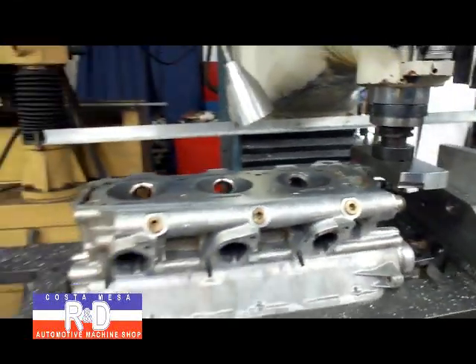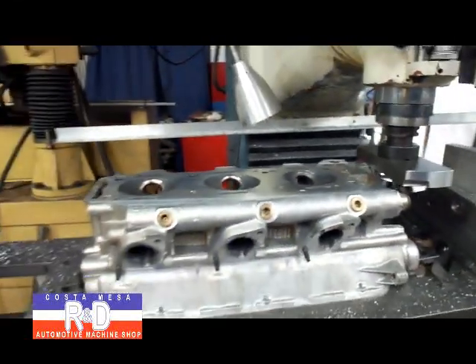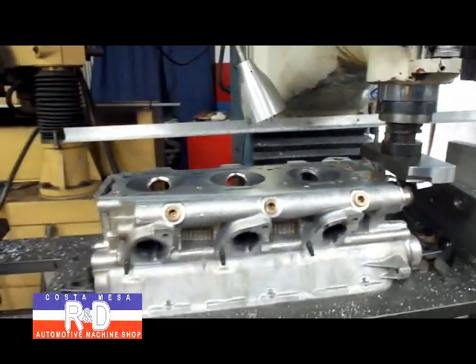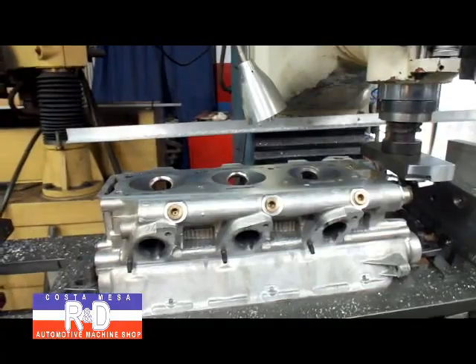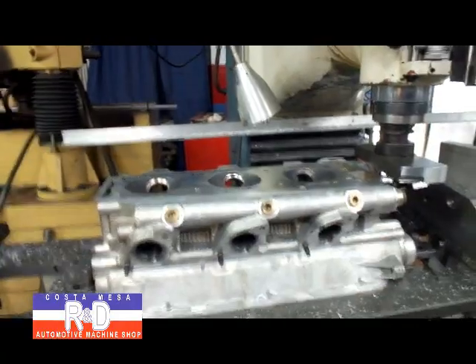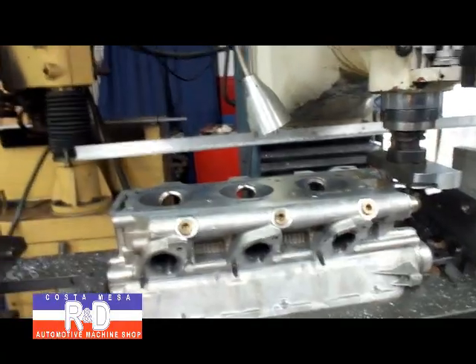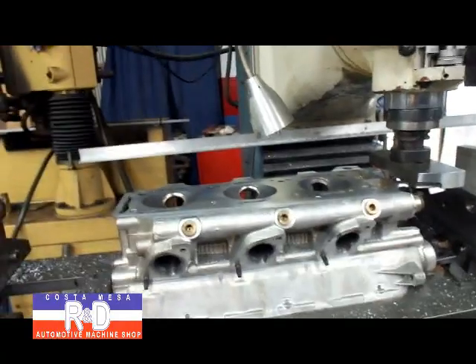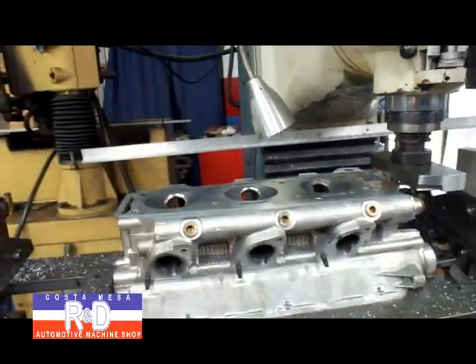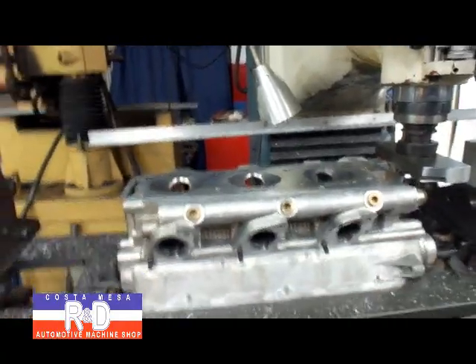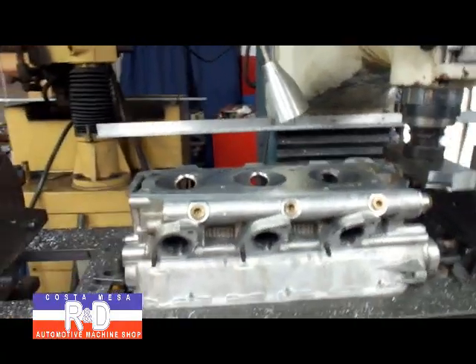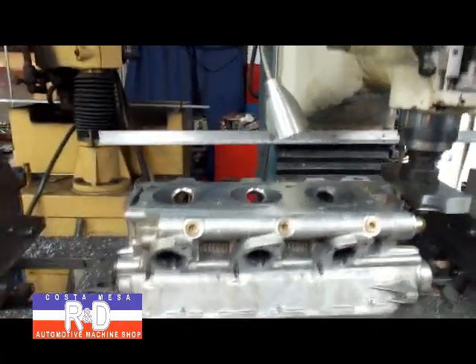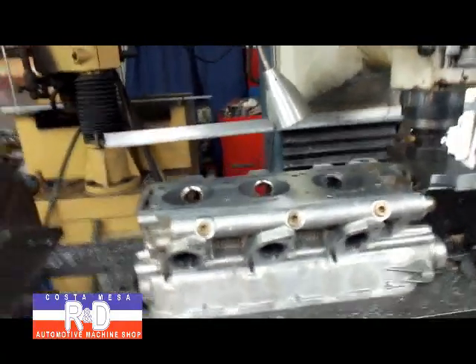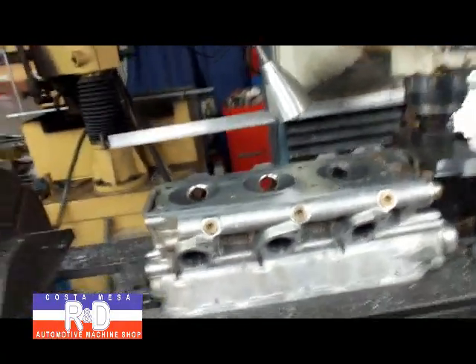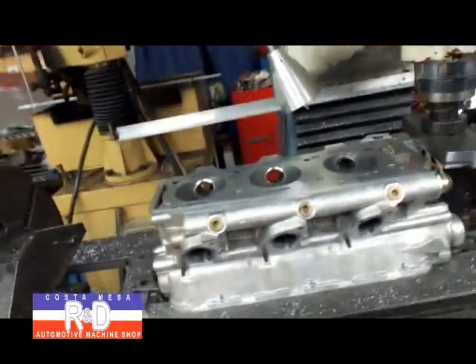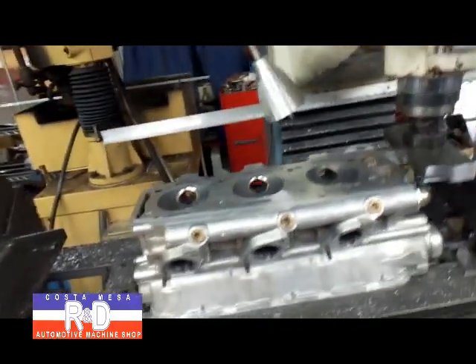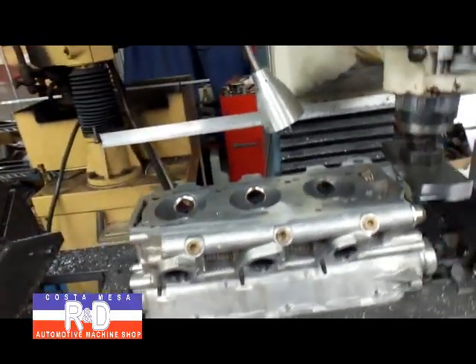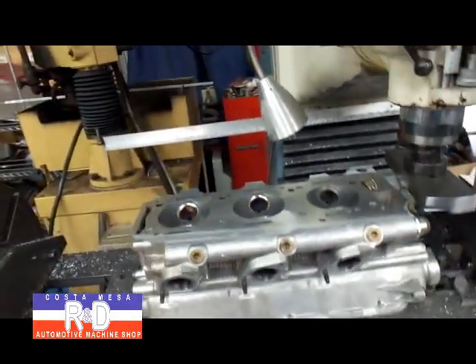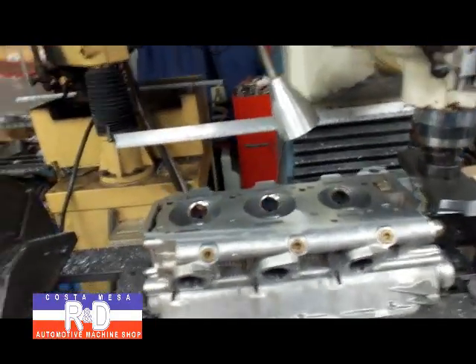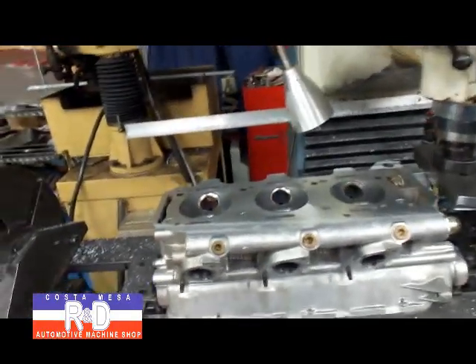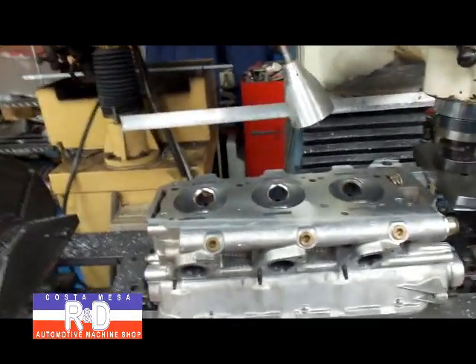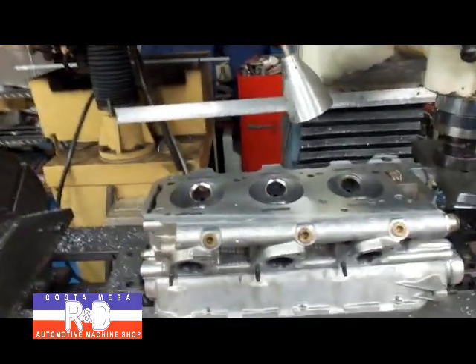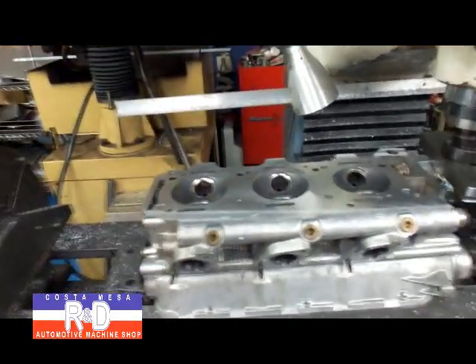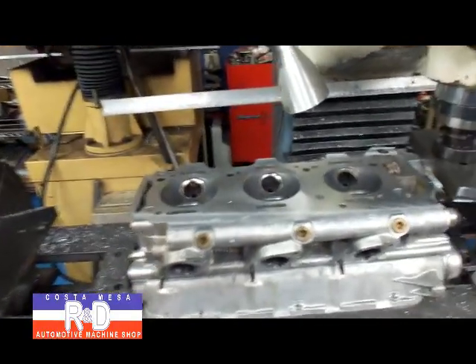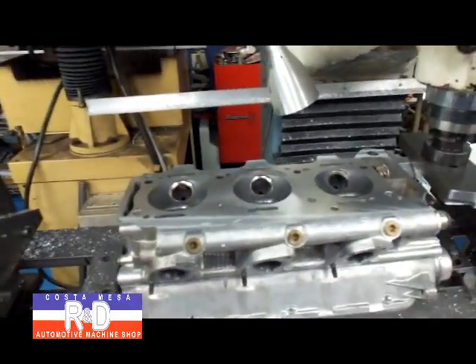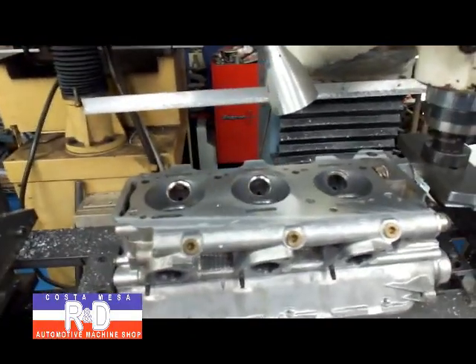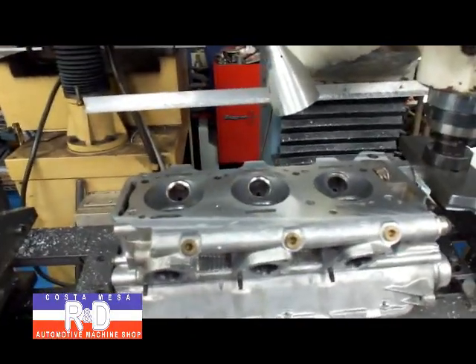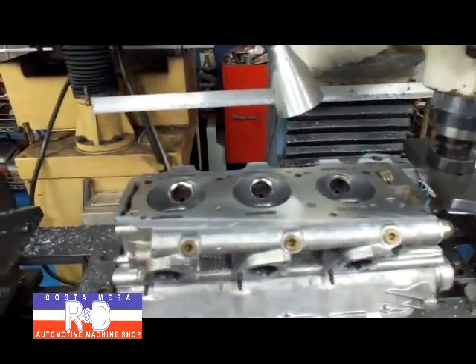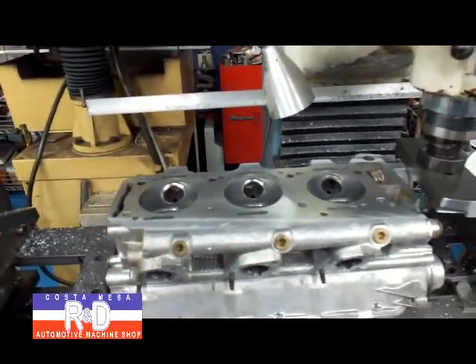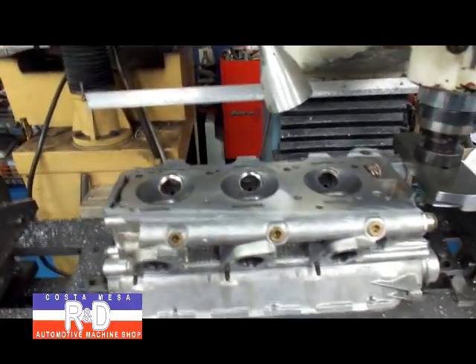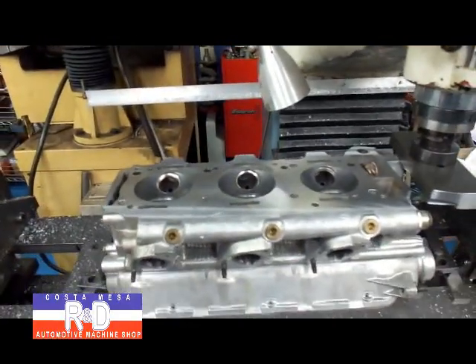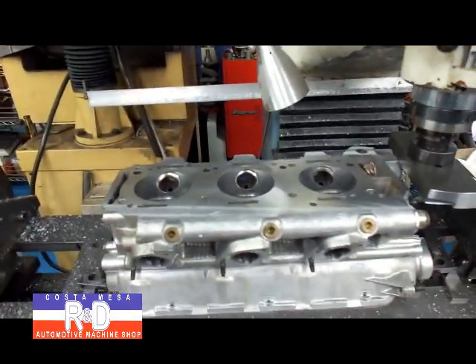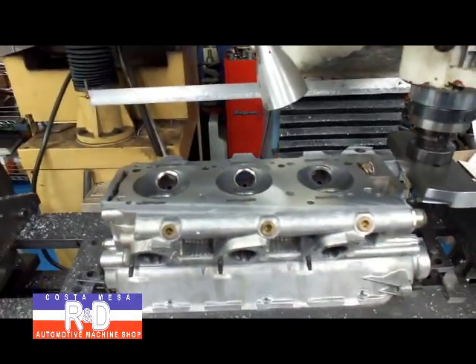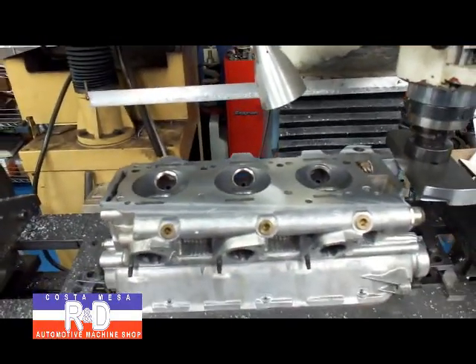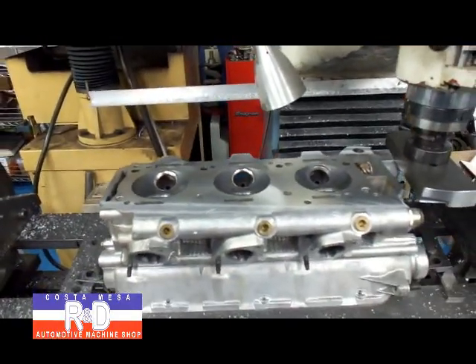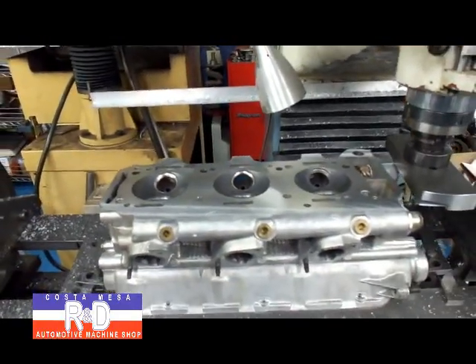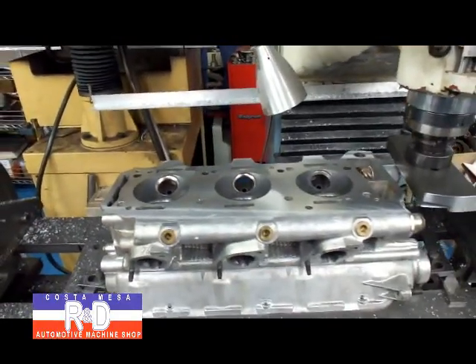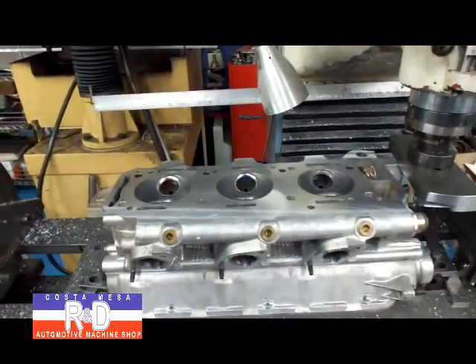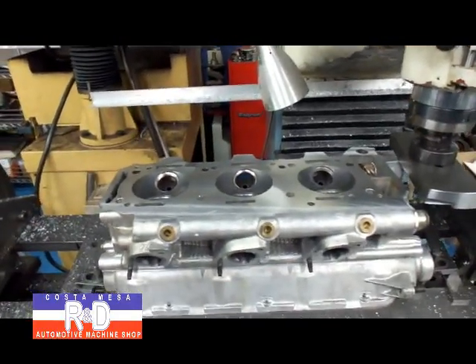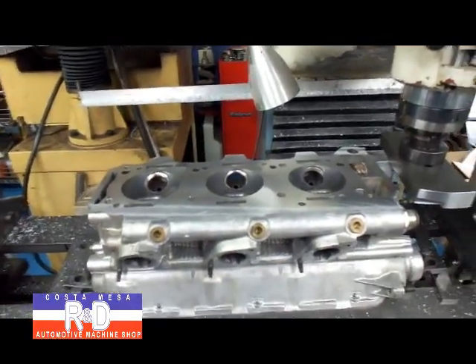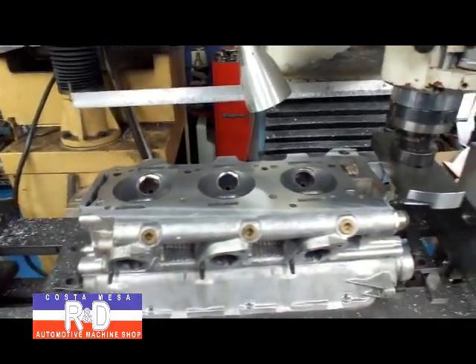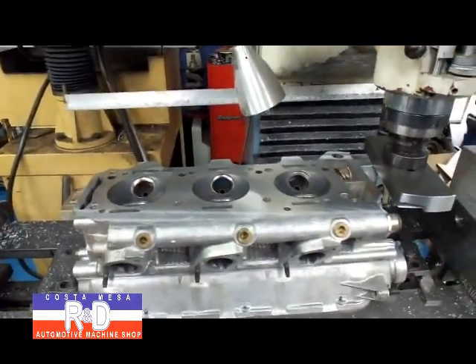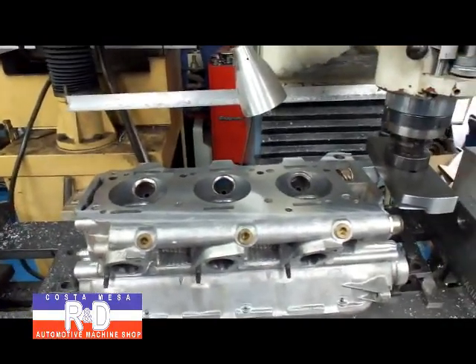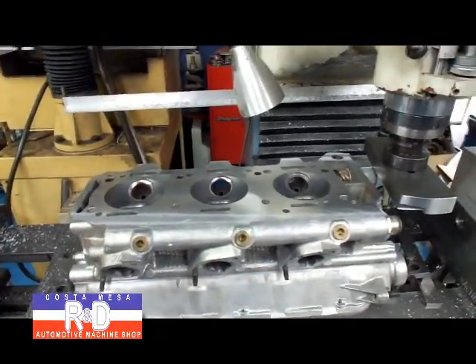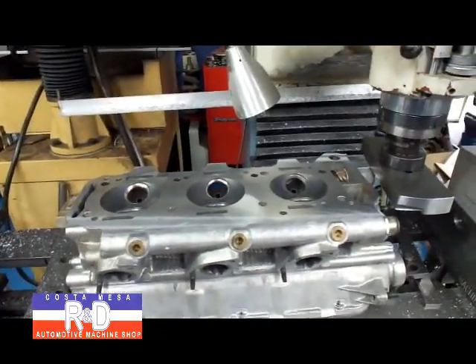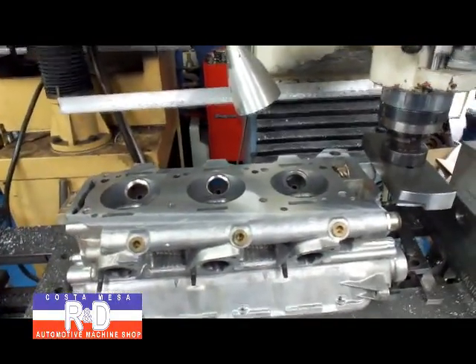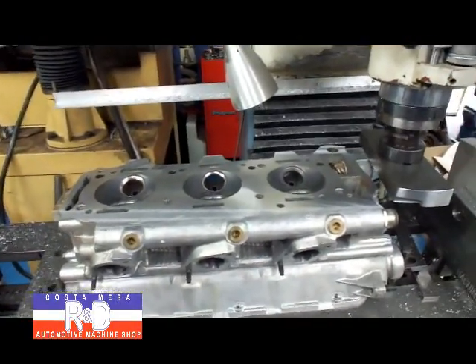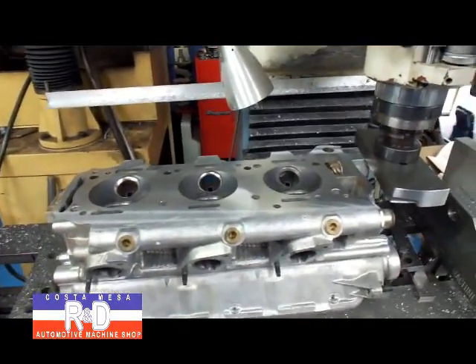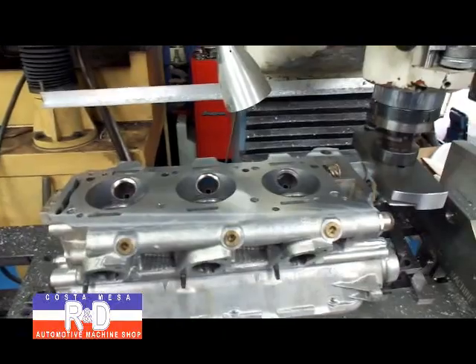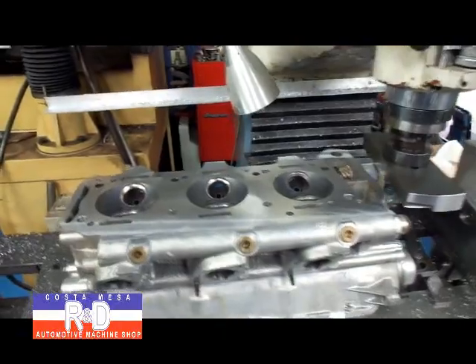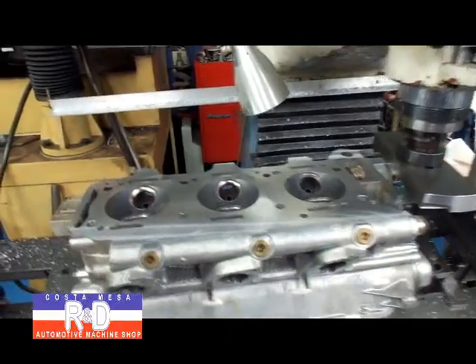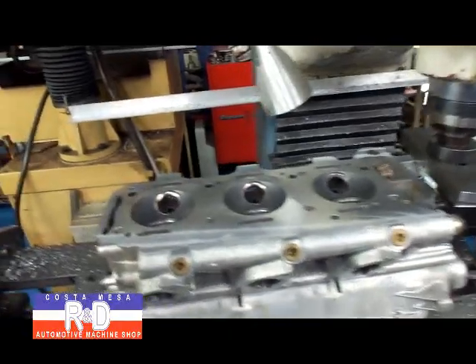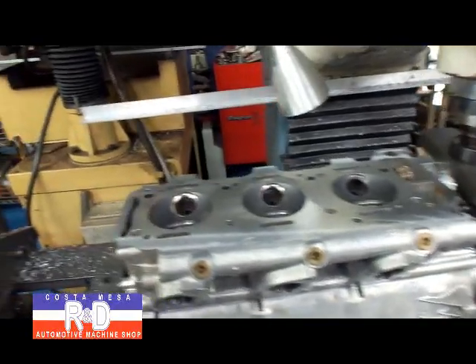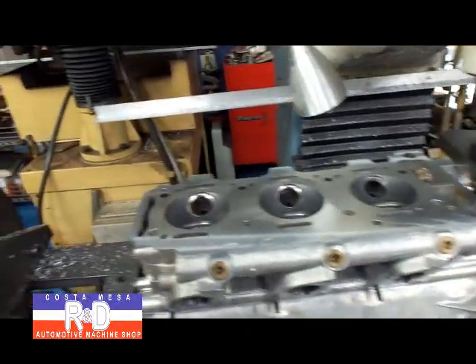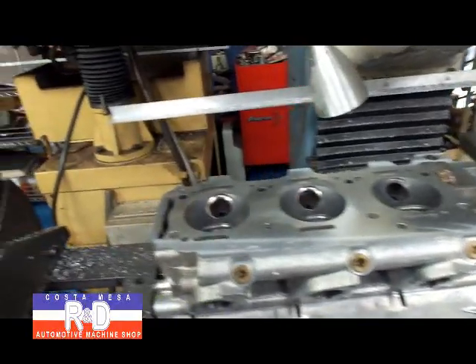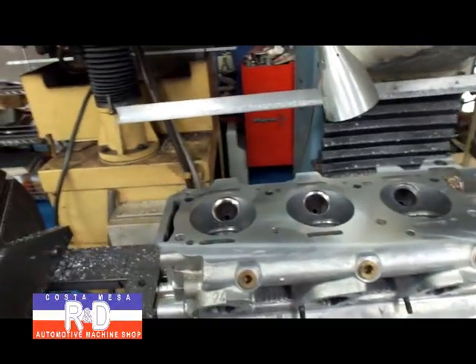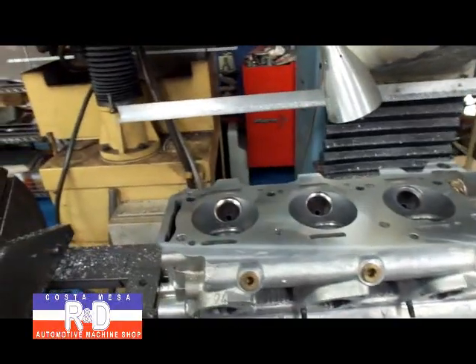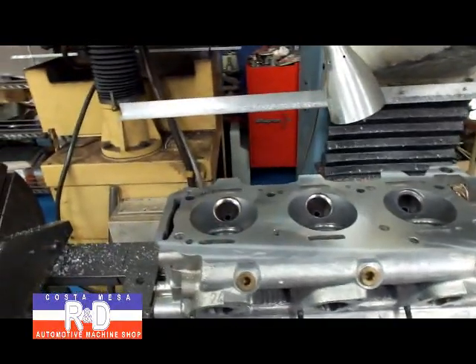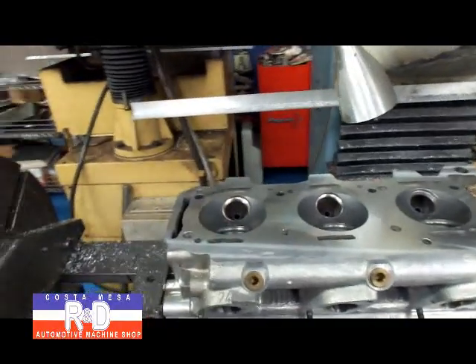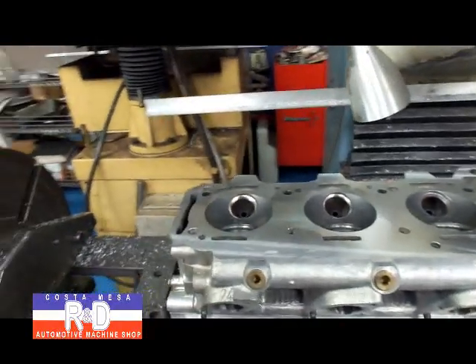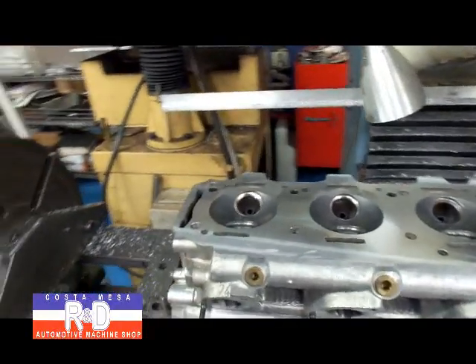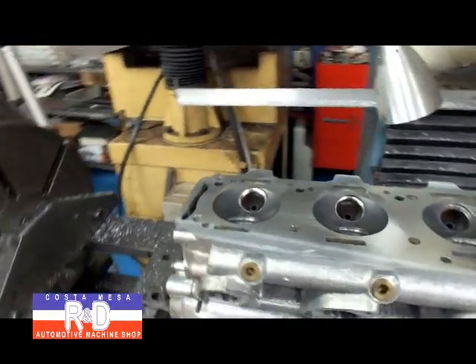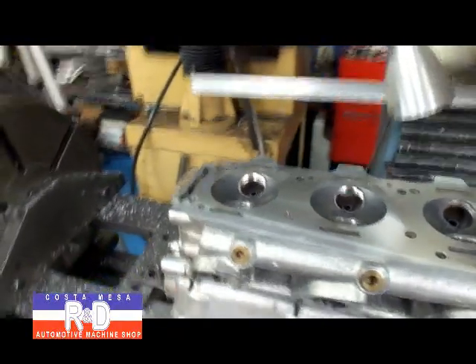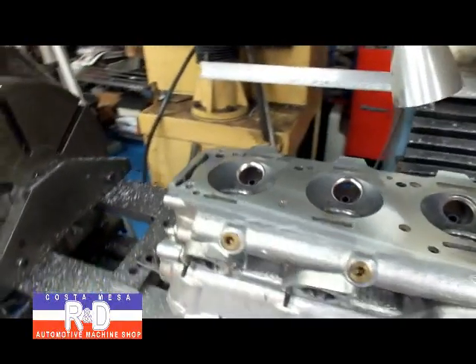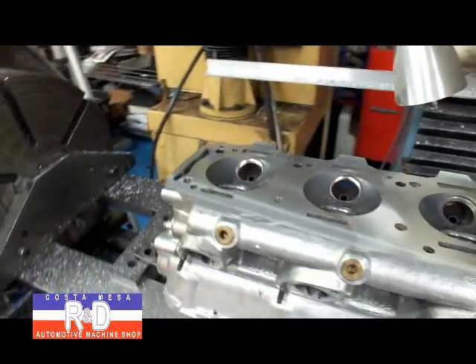And there we have it. So if you'd like to know more about Alfa Romeo cylinder head resurfacing, give me a call here at Coast Mesa R&D. We'll see you soon.